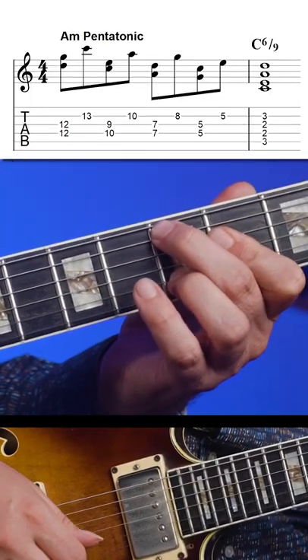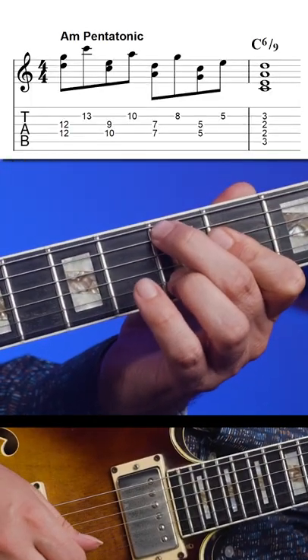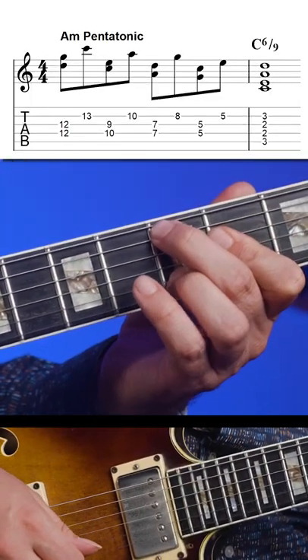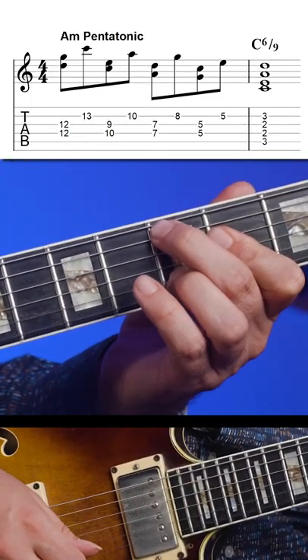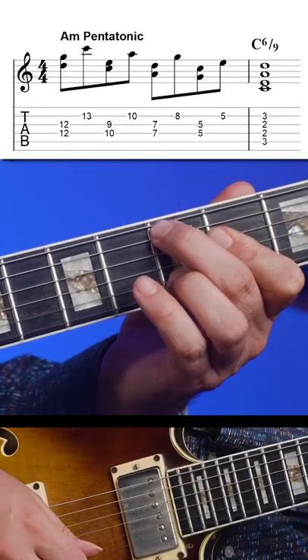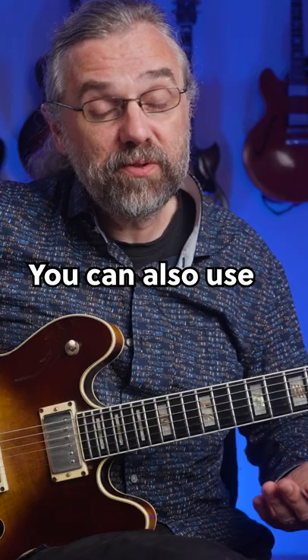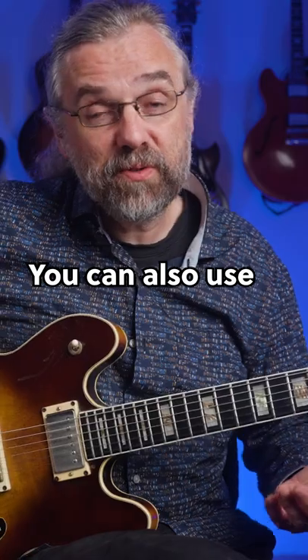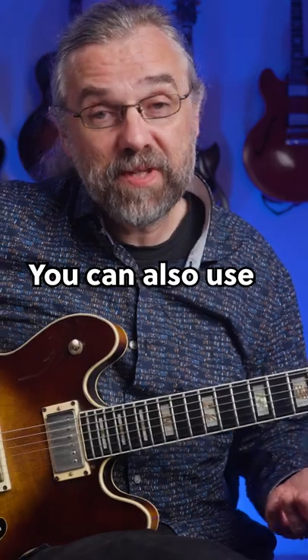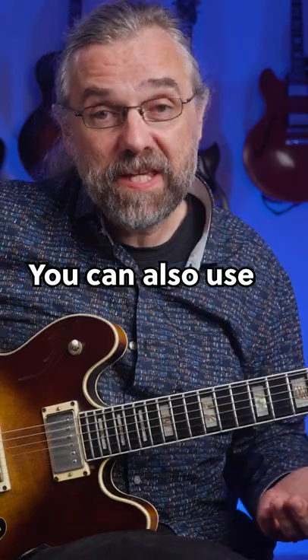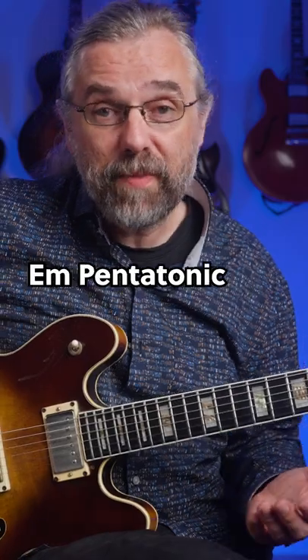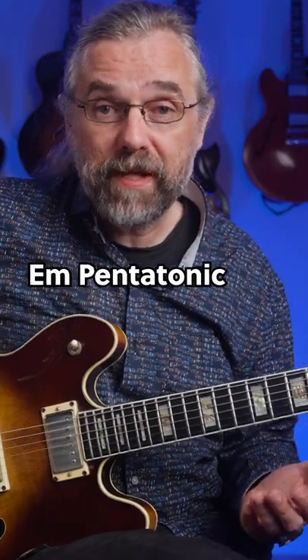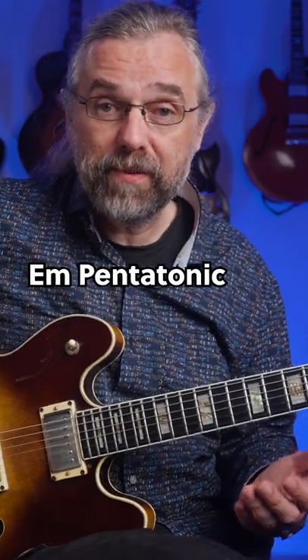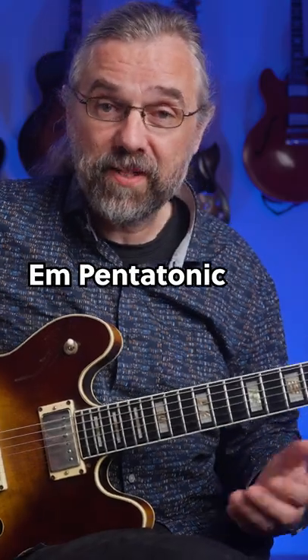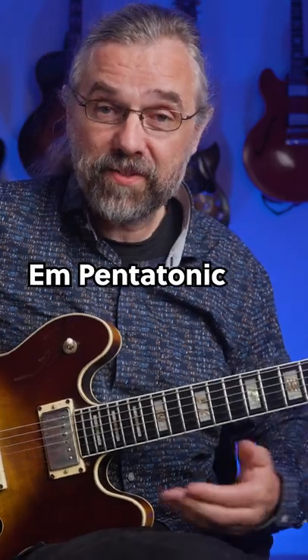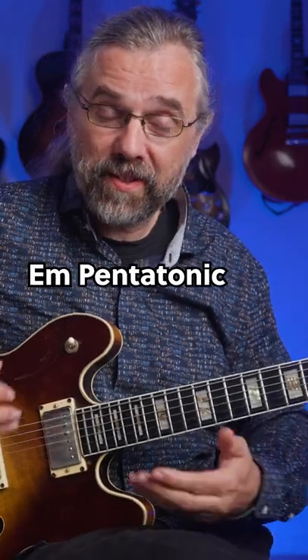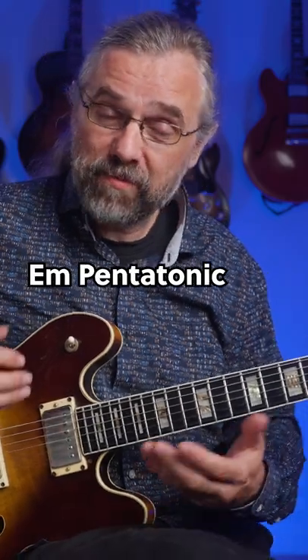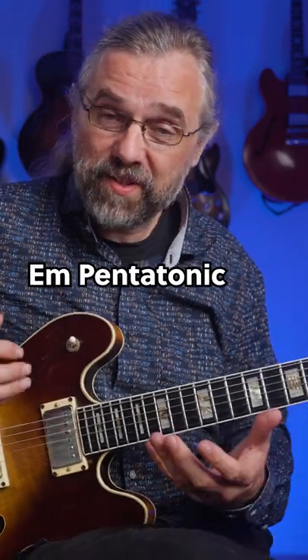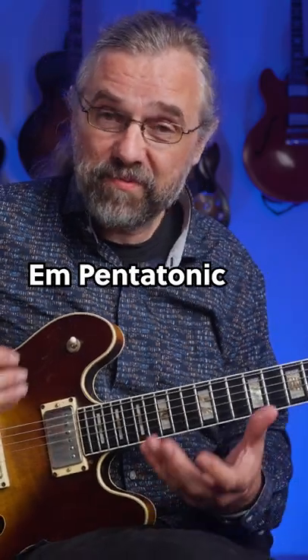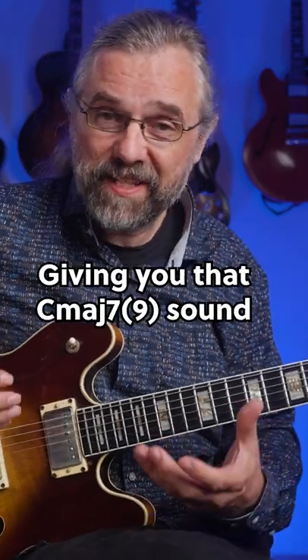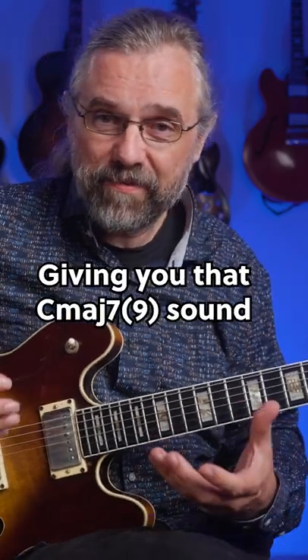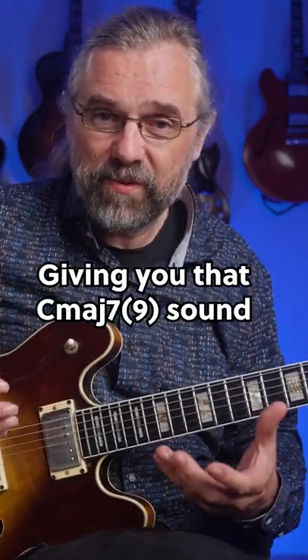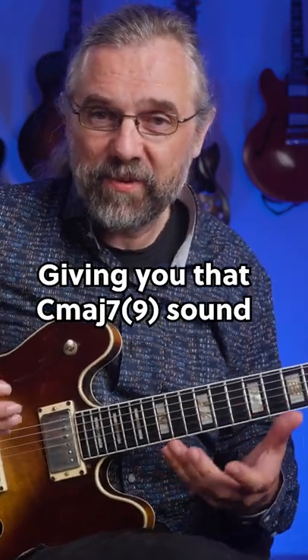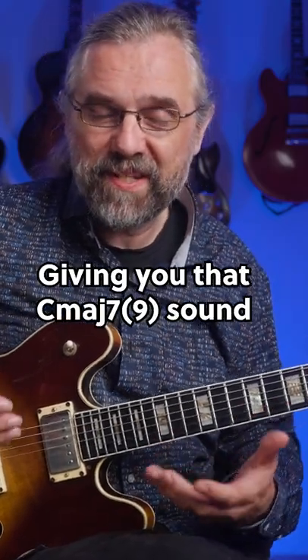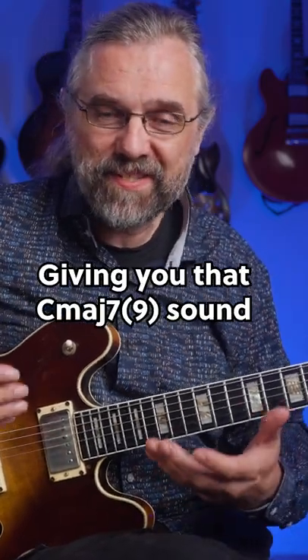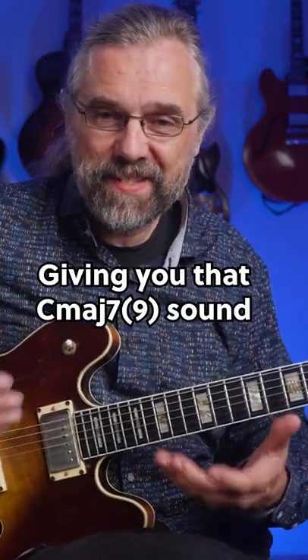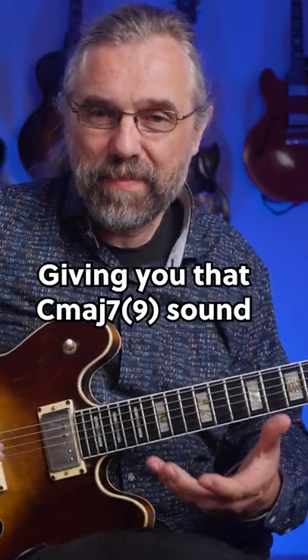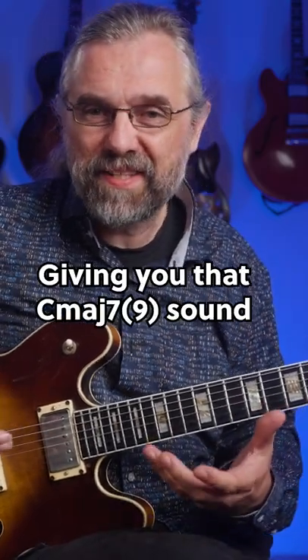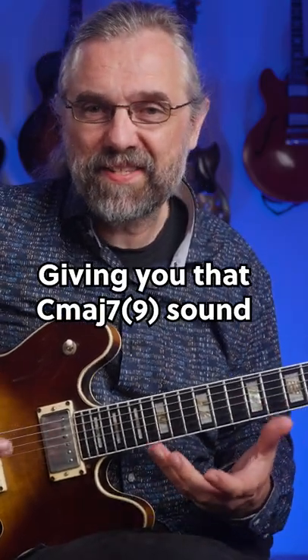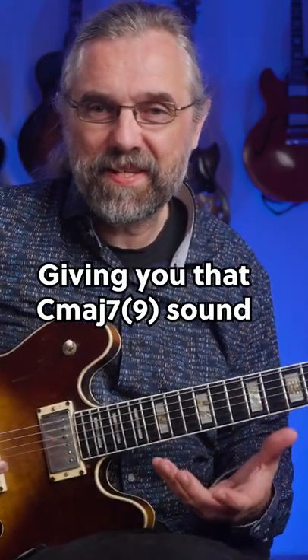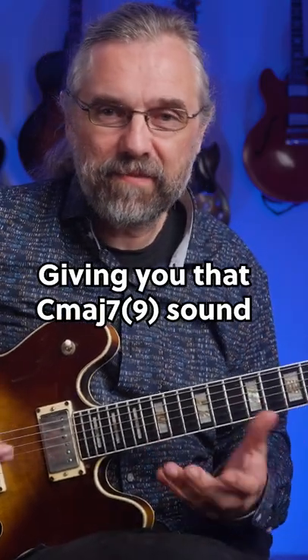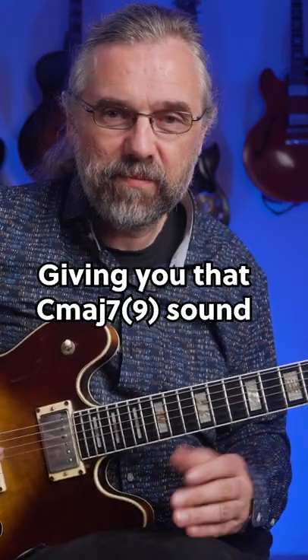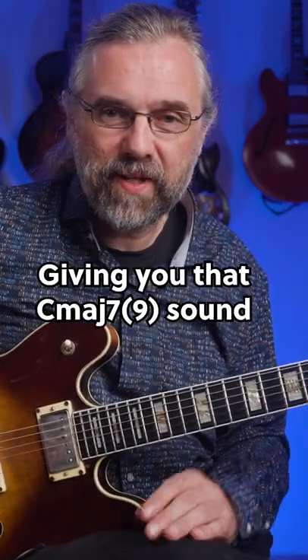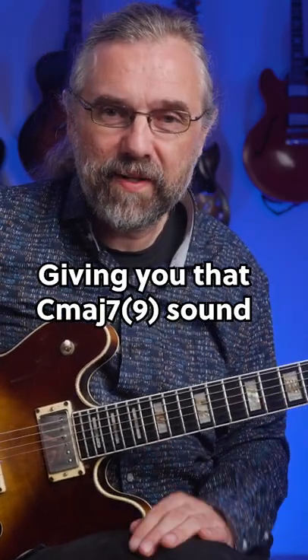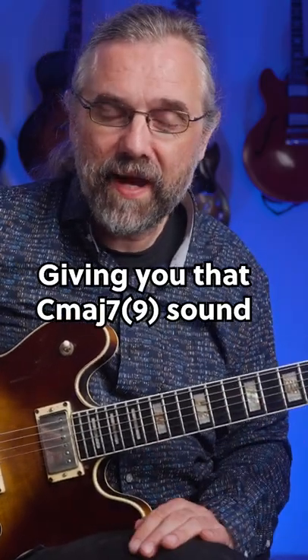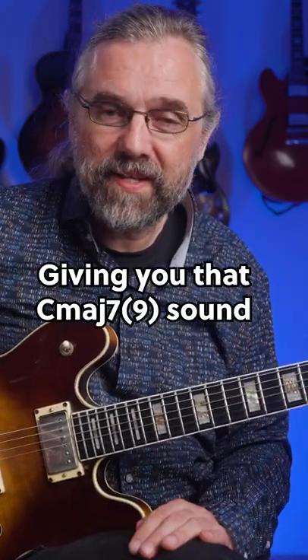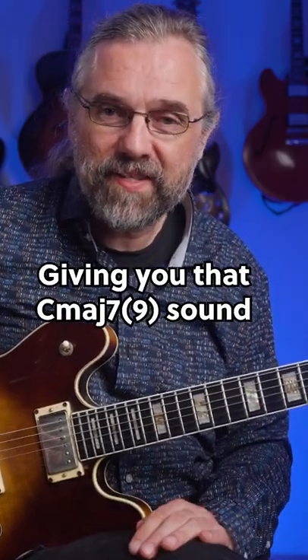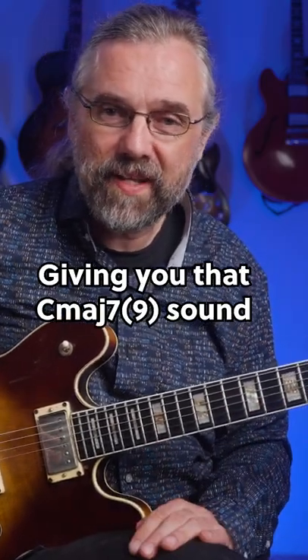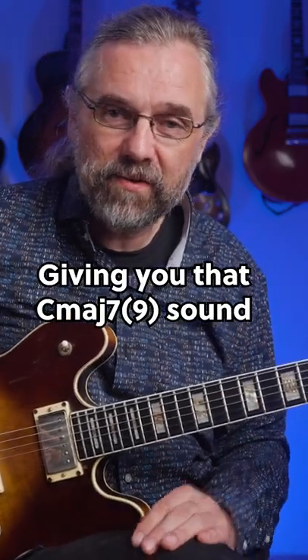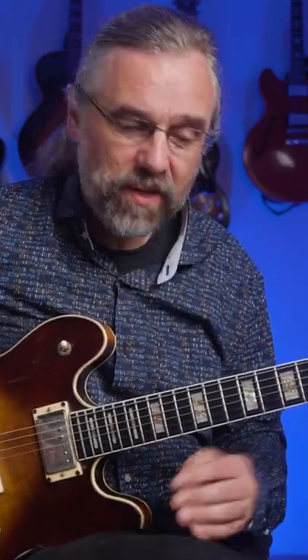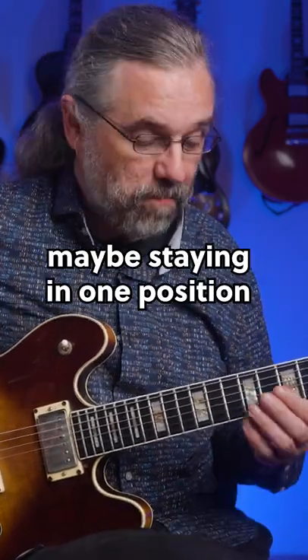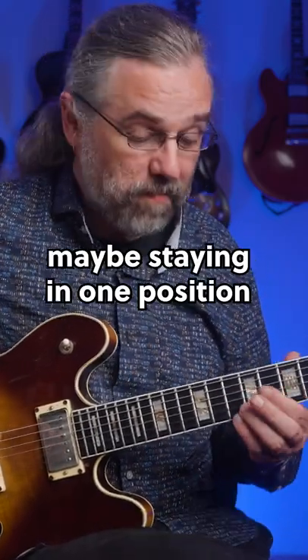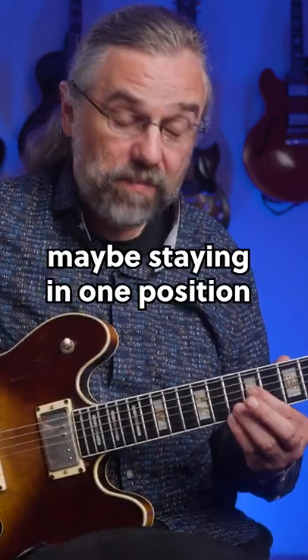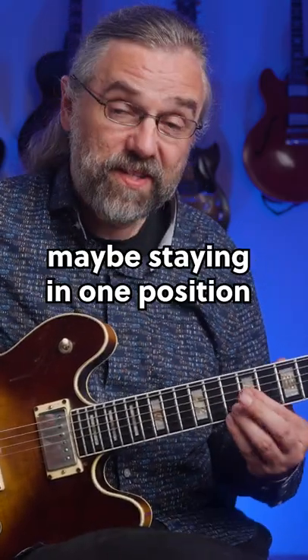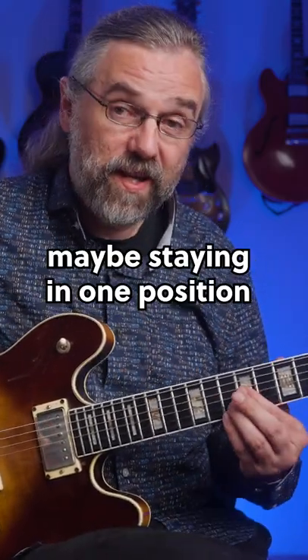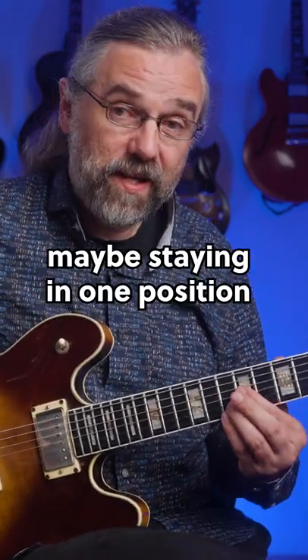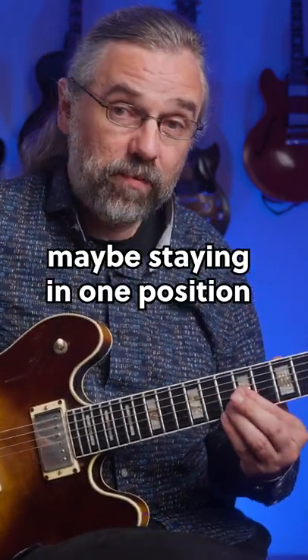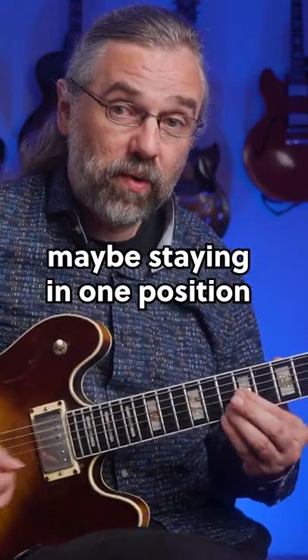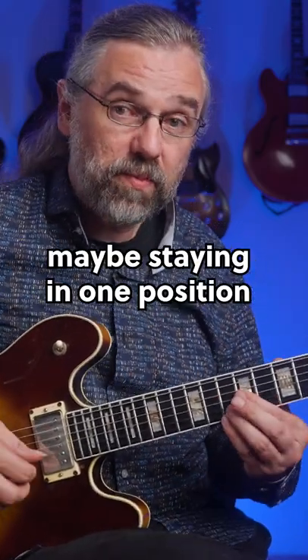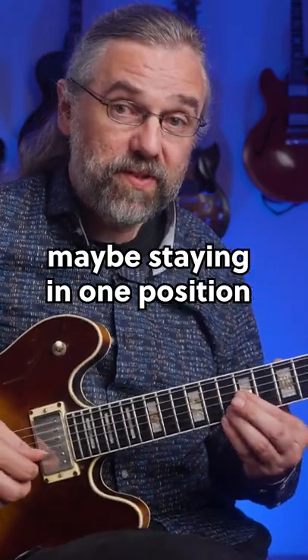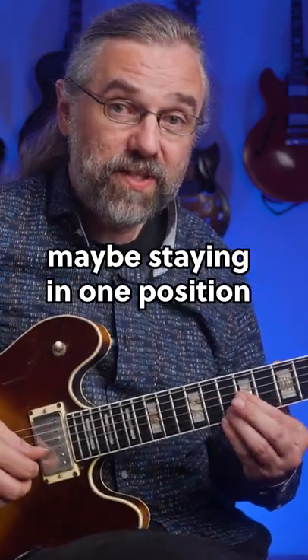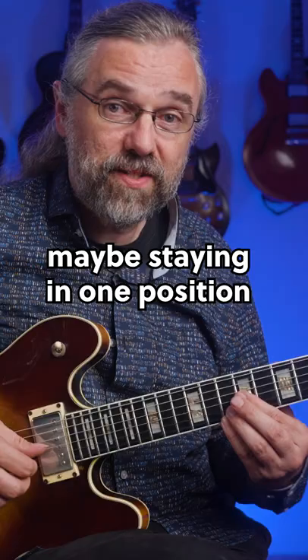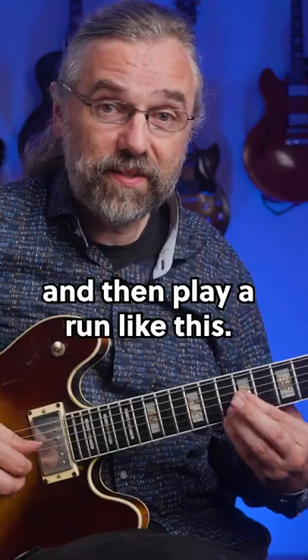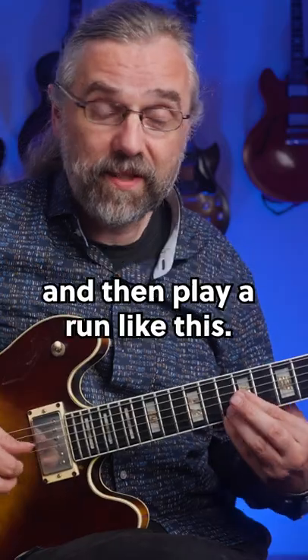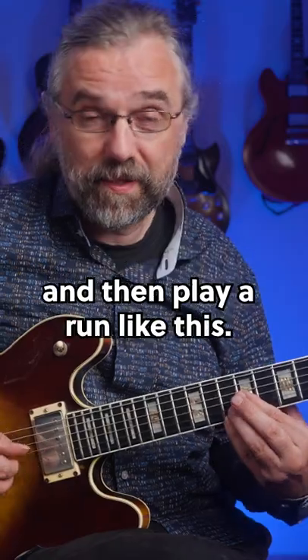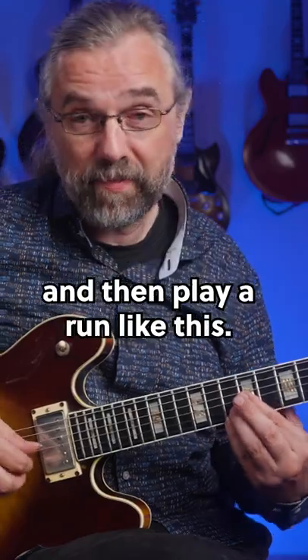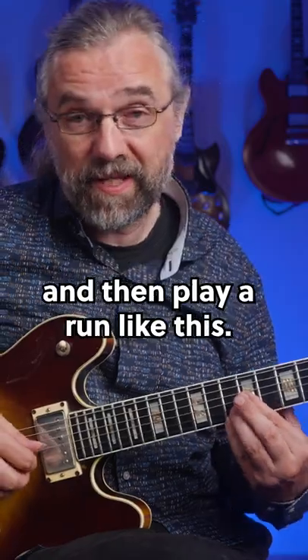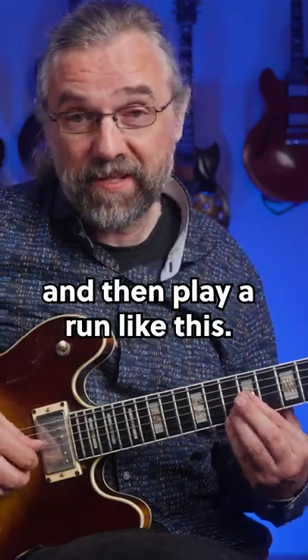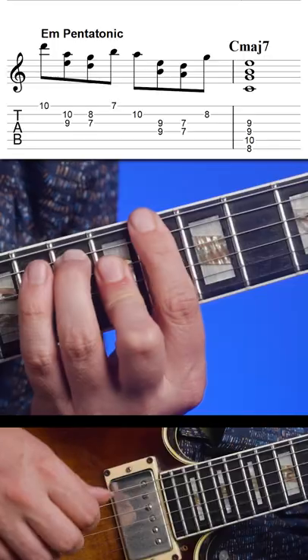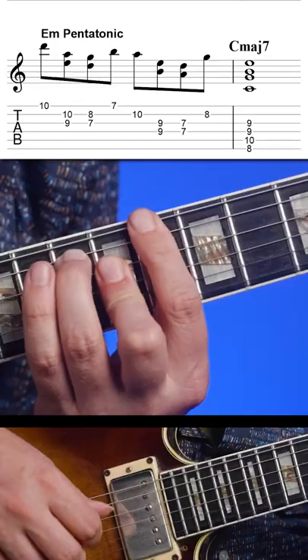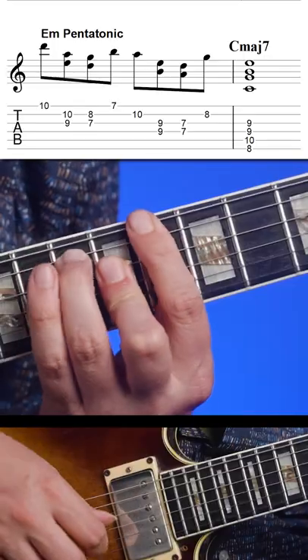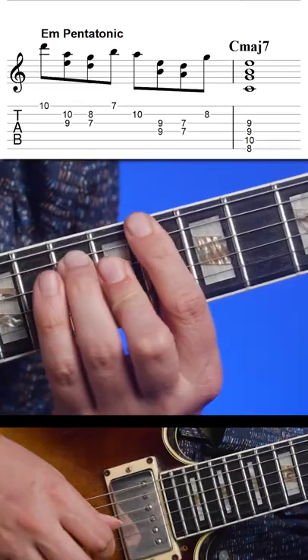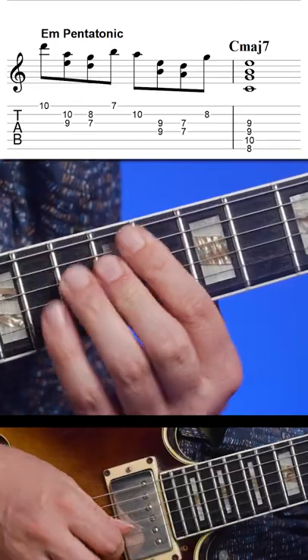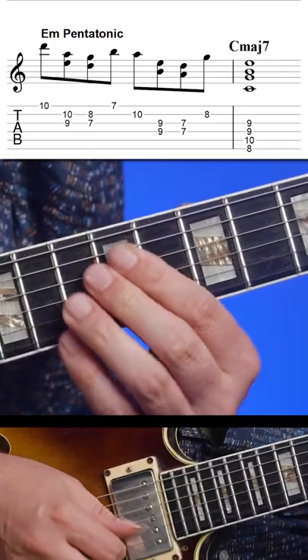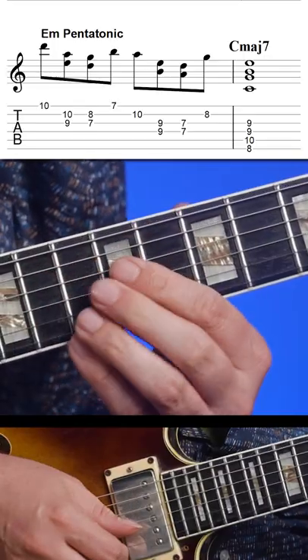But you can also use E minor pentatonic, which is really giving you that C major 7 with a 9 sound. Maybe staying in one position and then play a run like this.